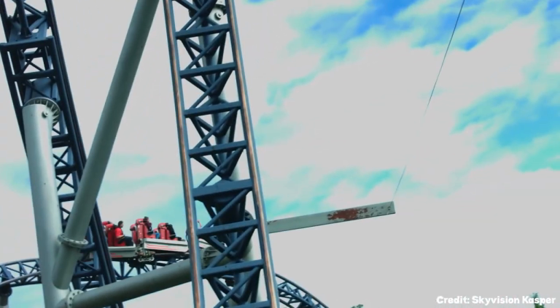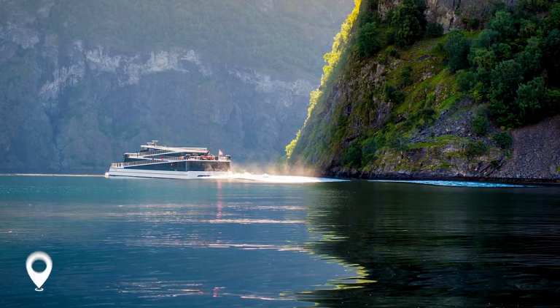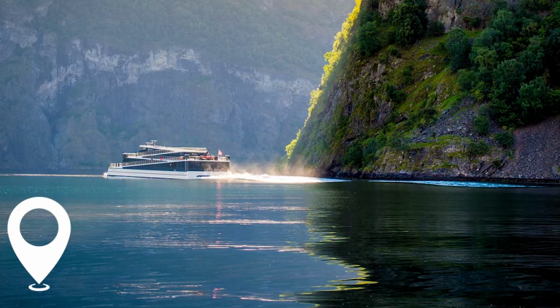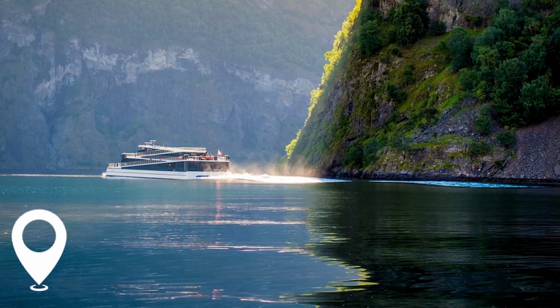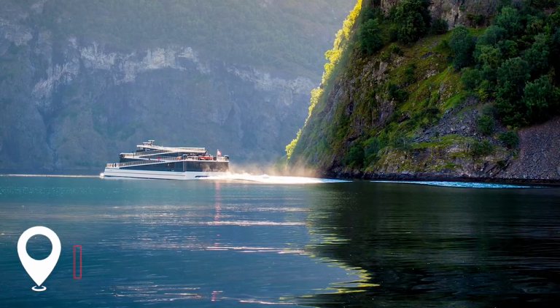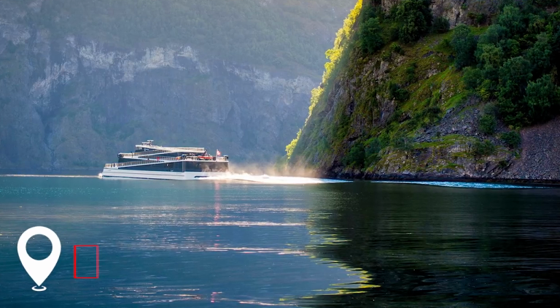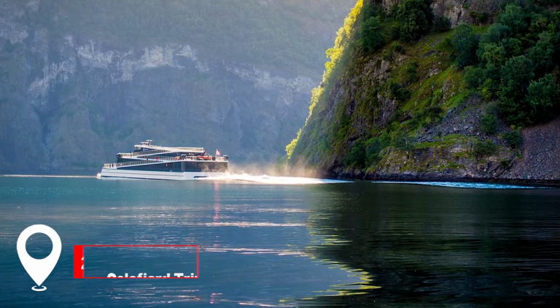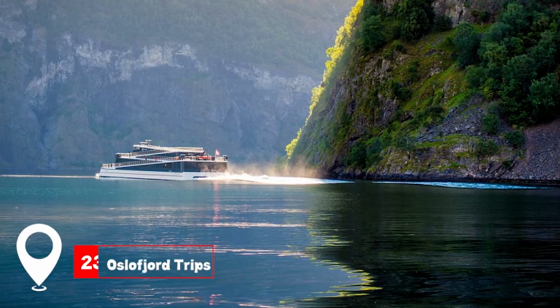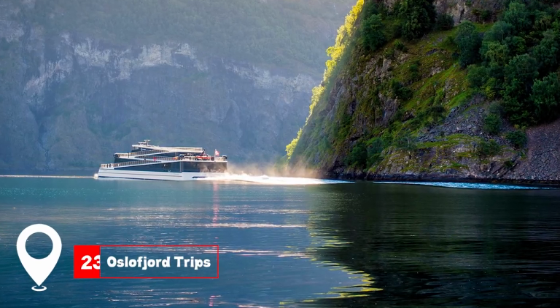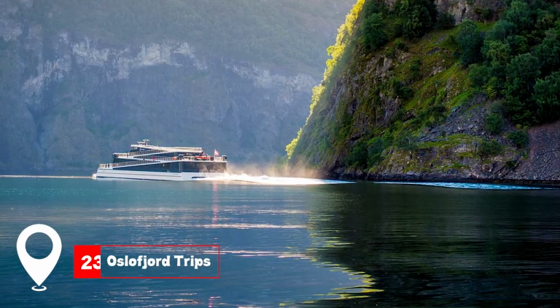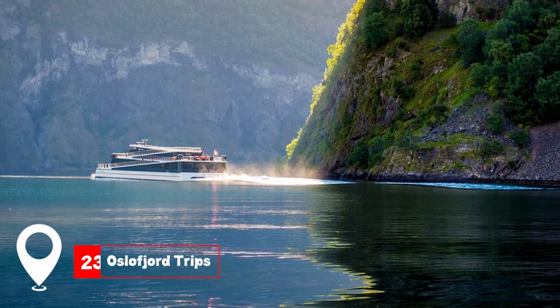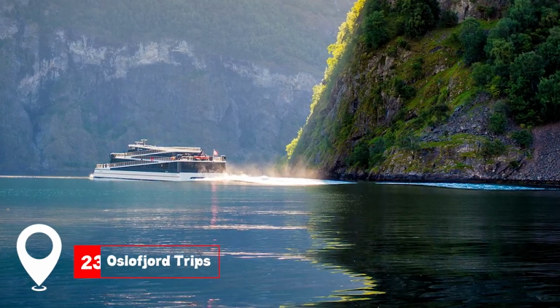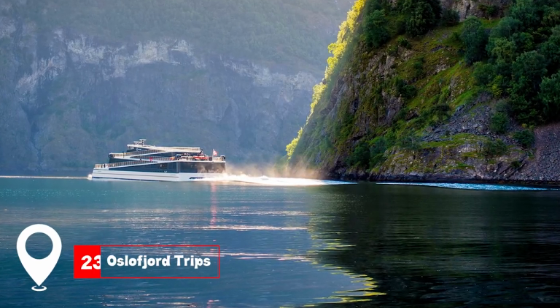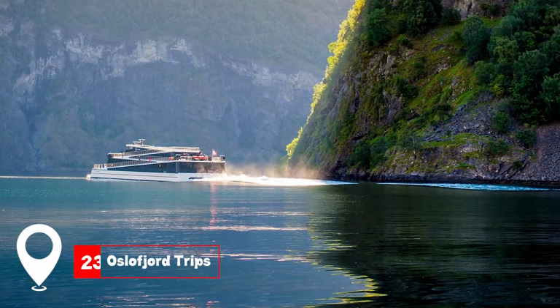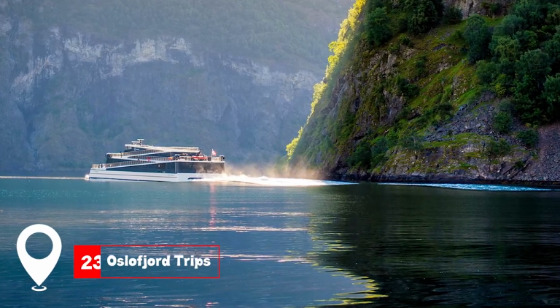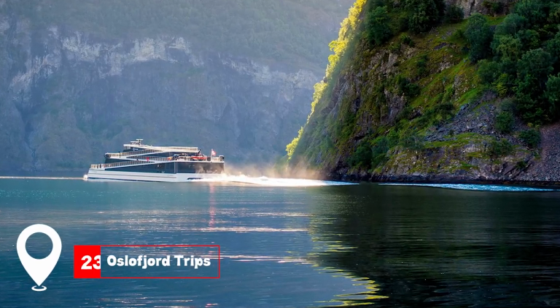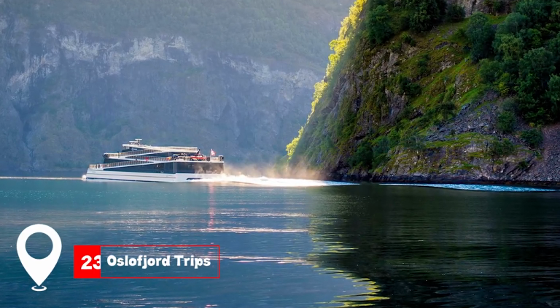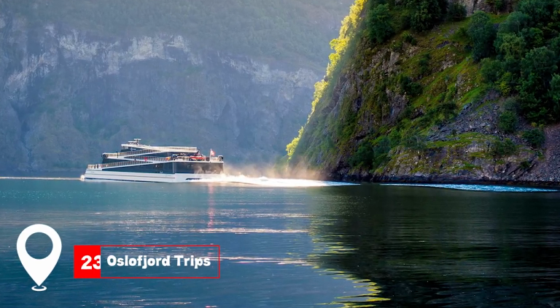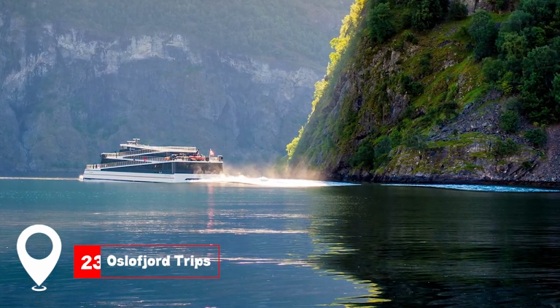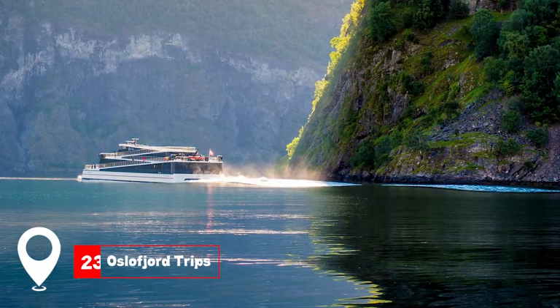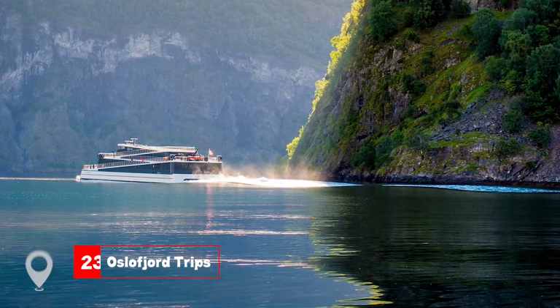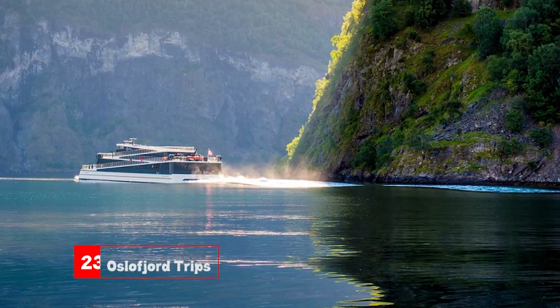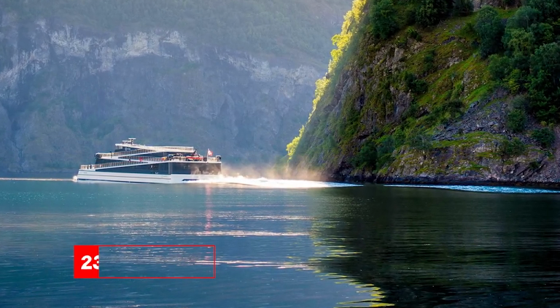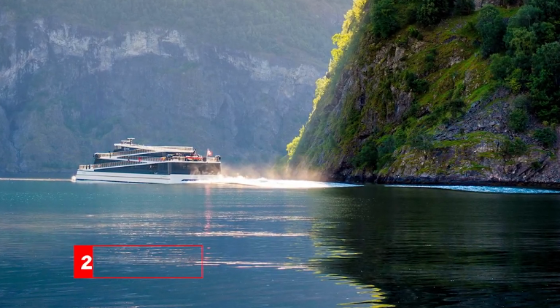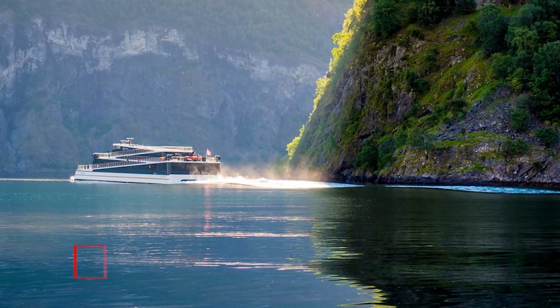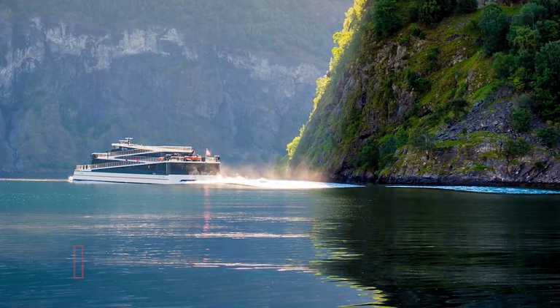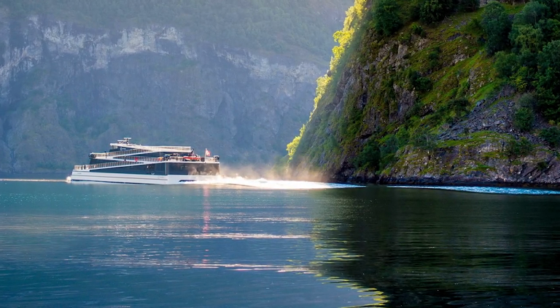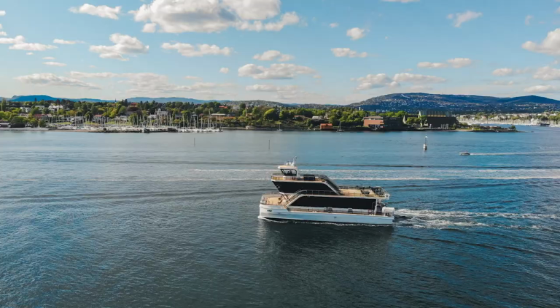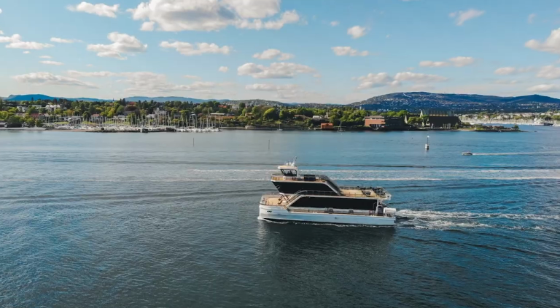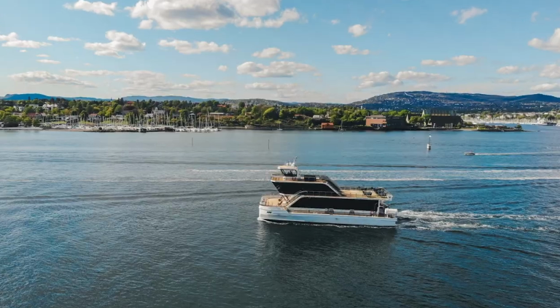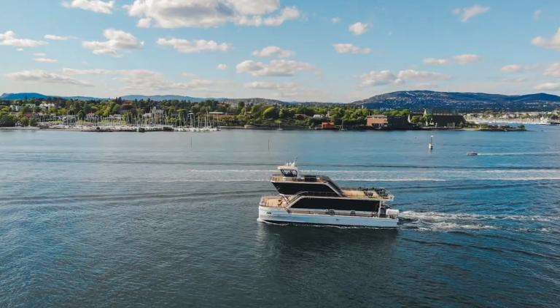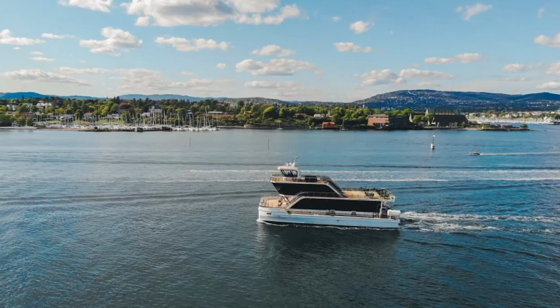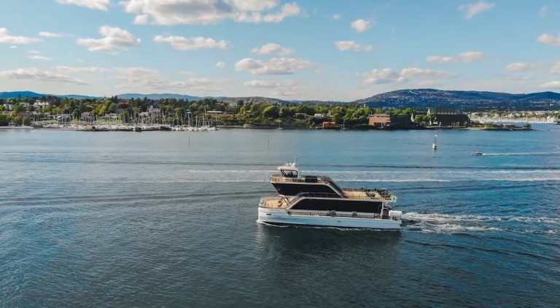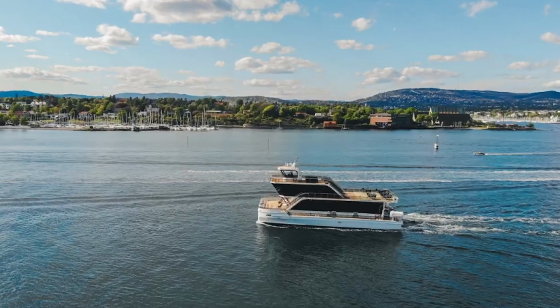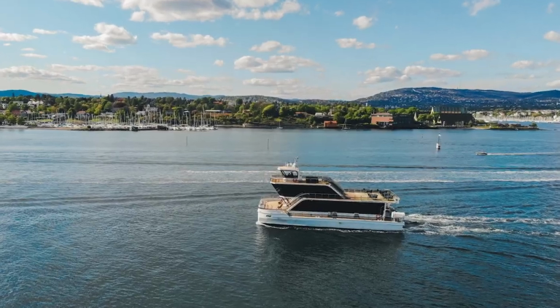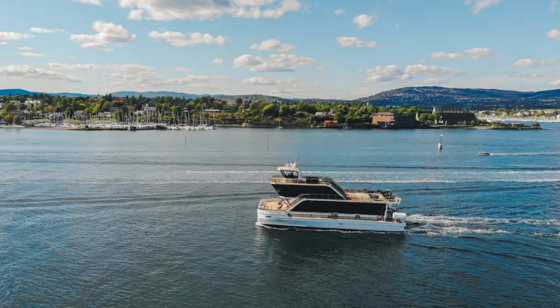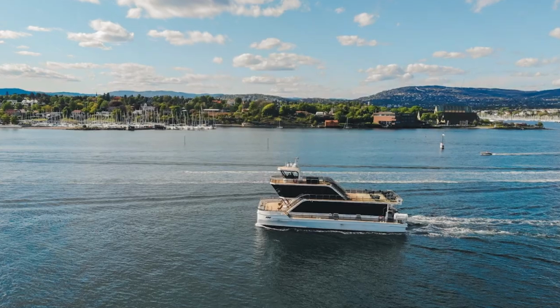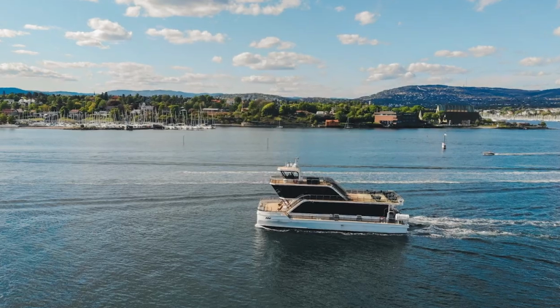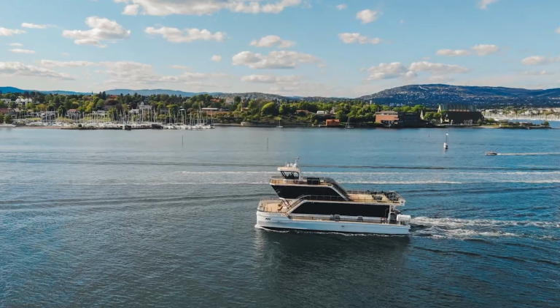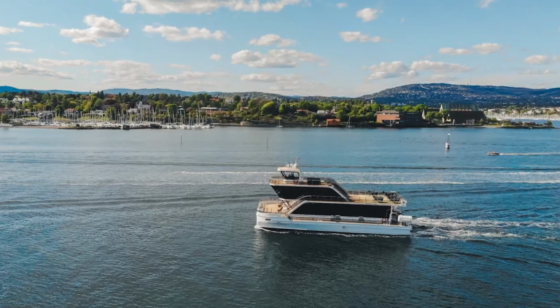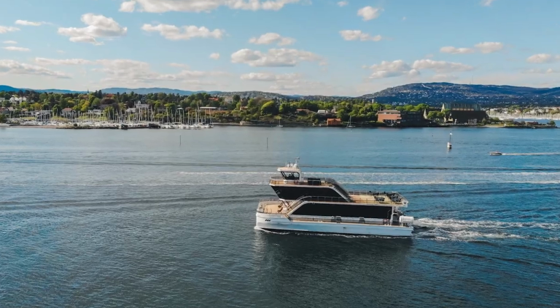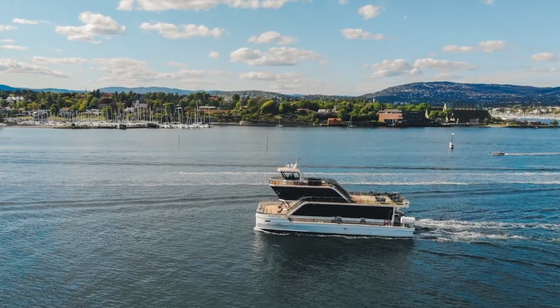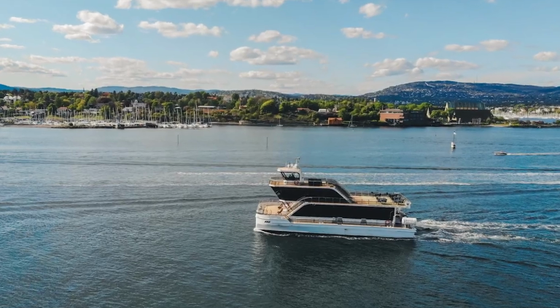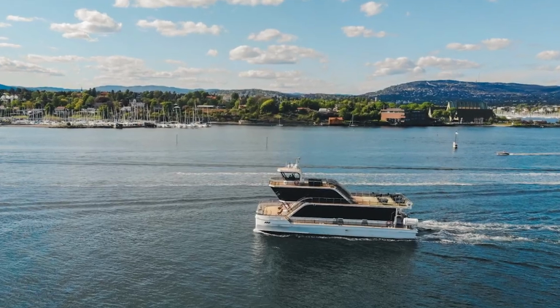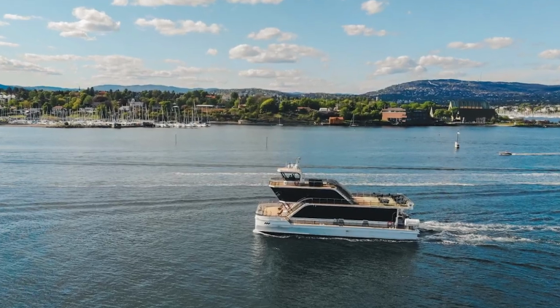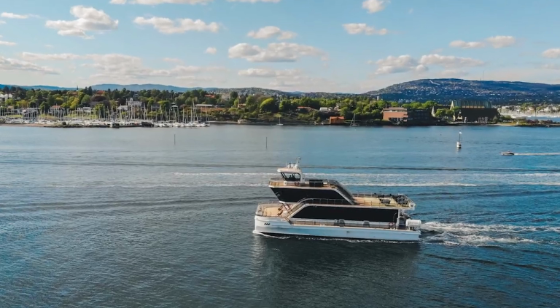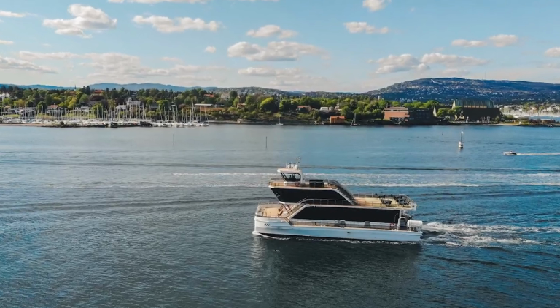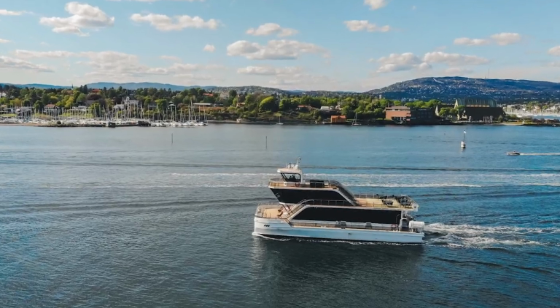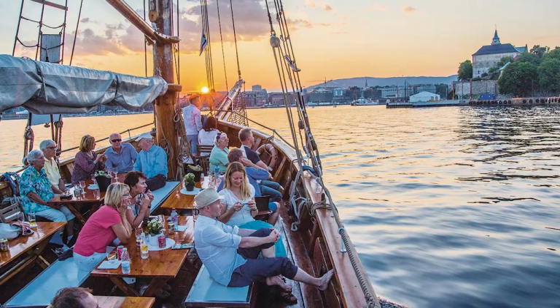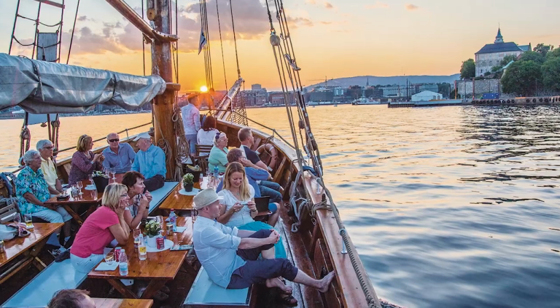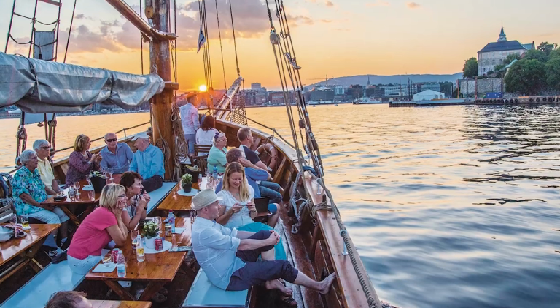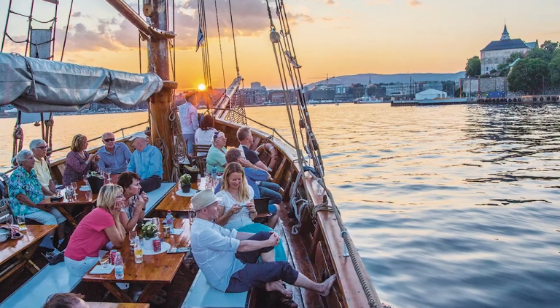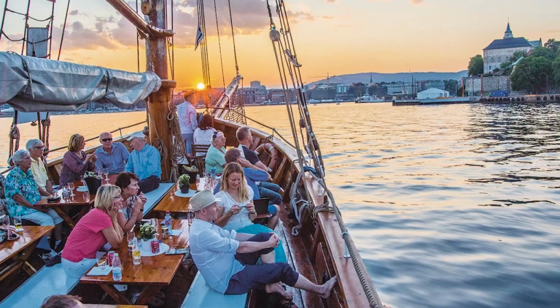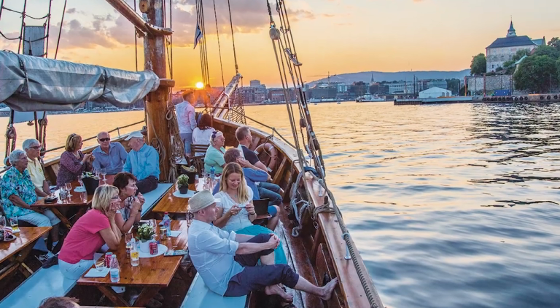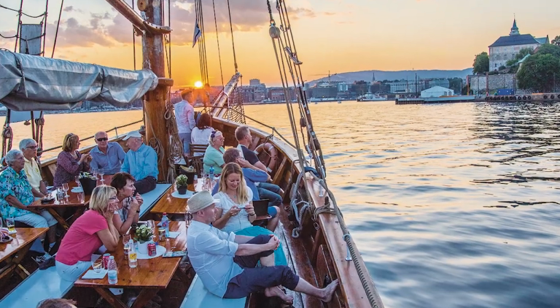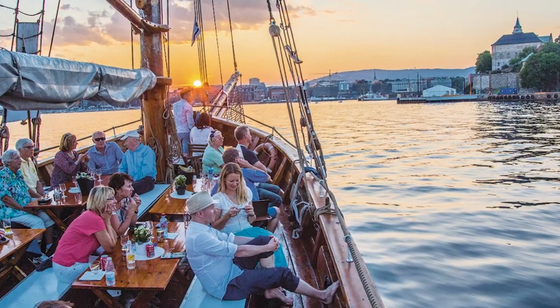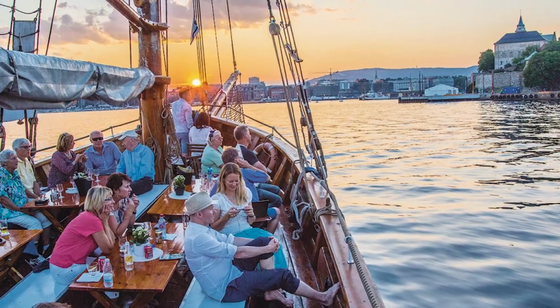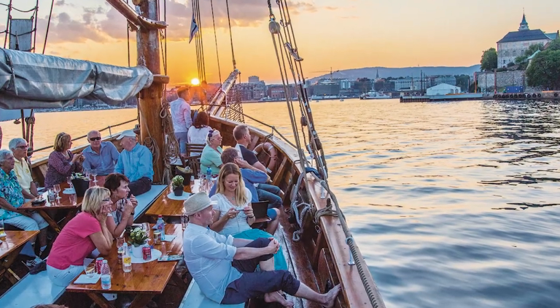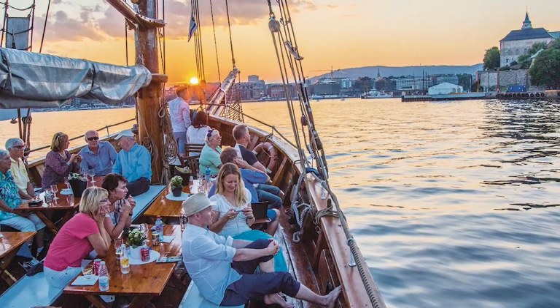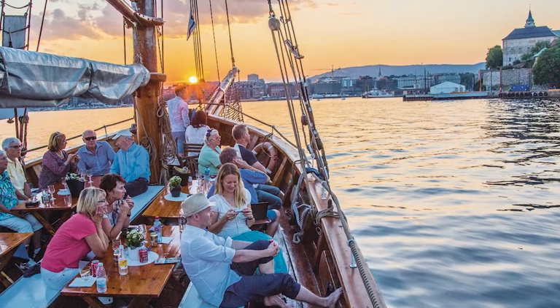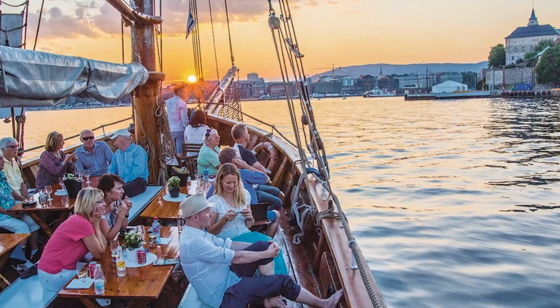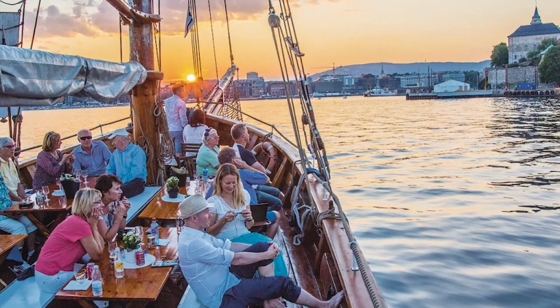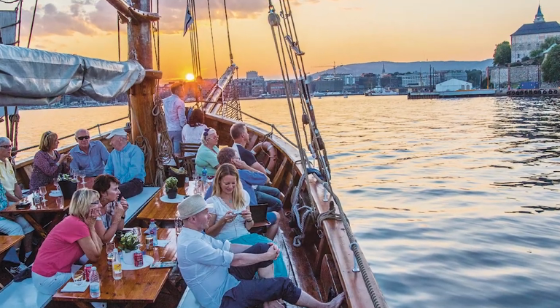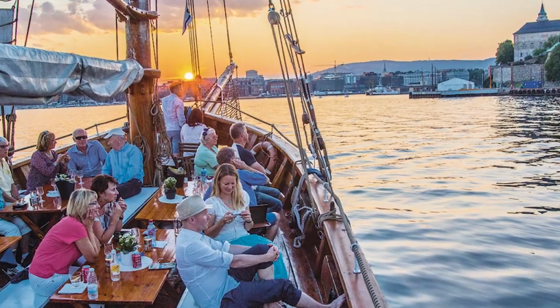At number 23, we have the Oslofjord Trips. Explore the serene fjord, its islands, and coves through various boat trips.